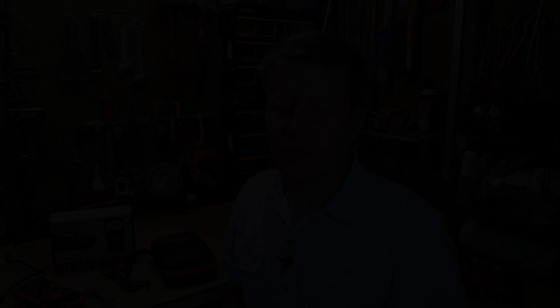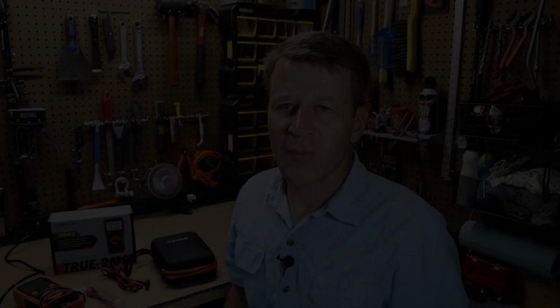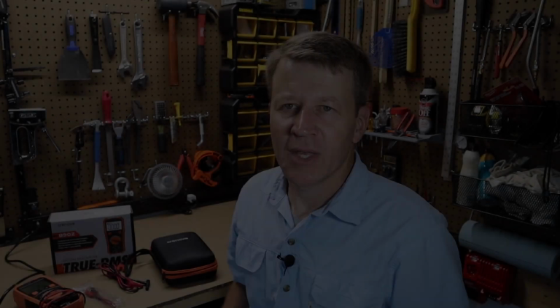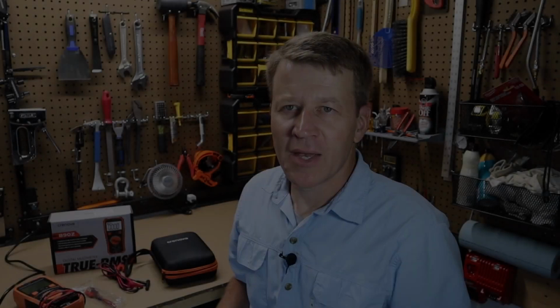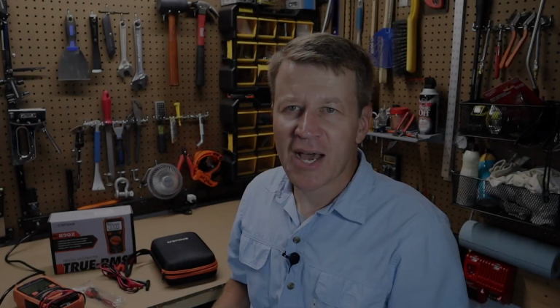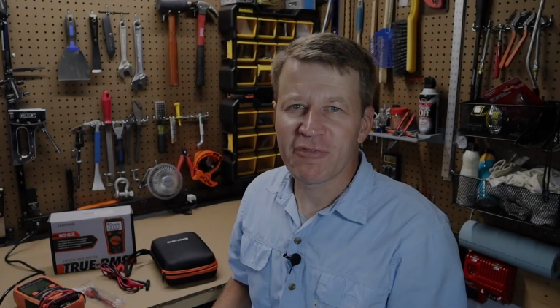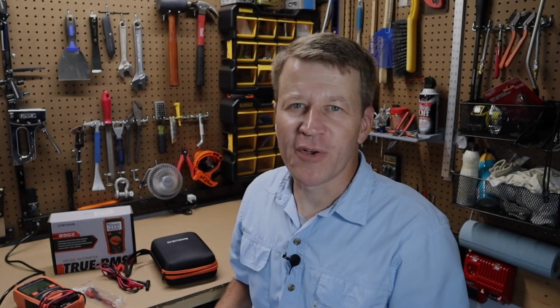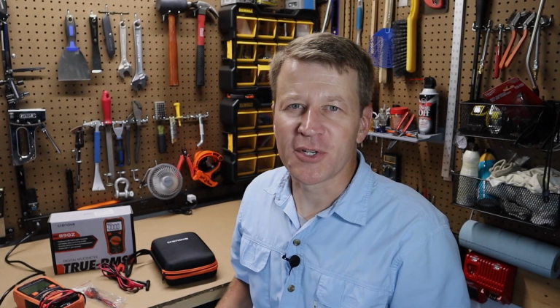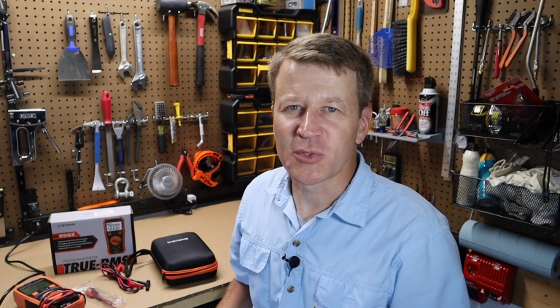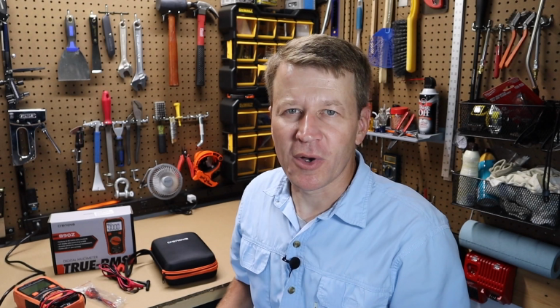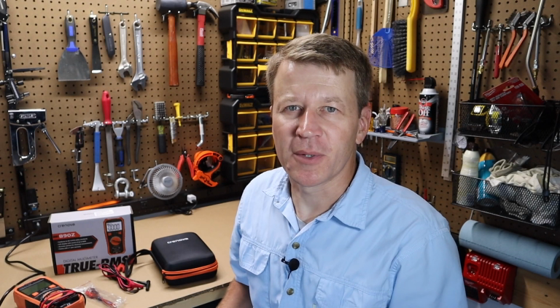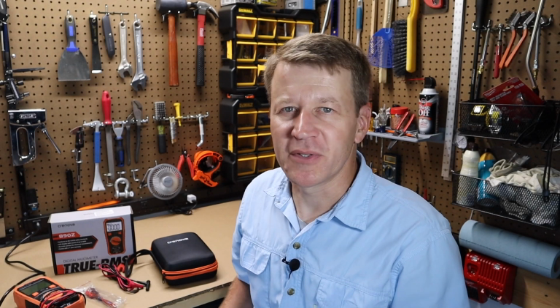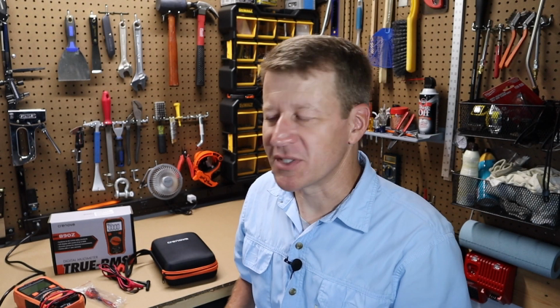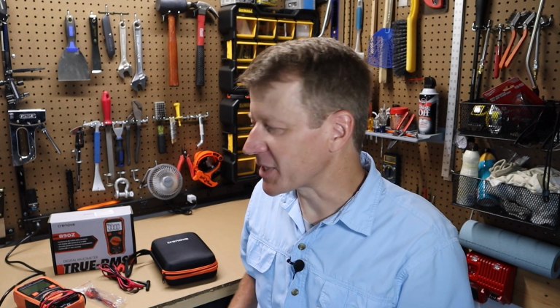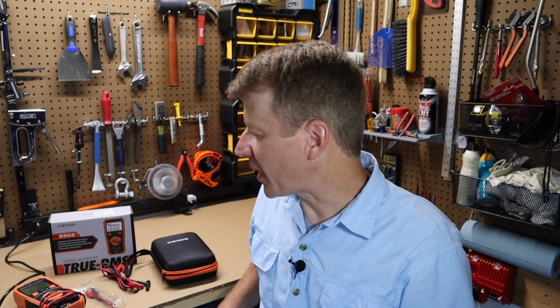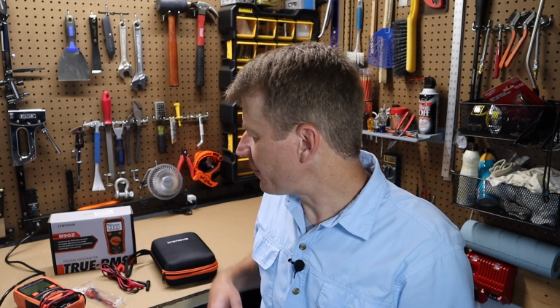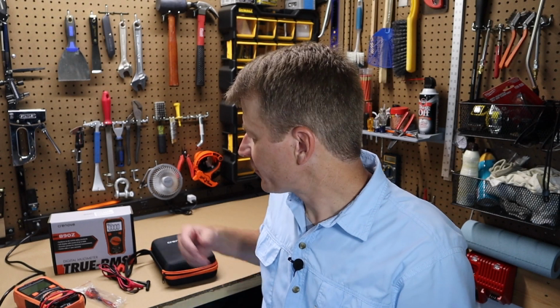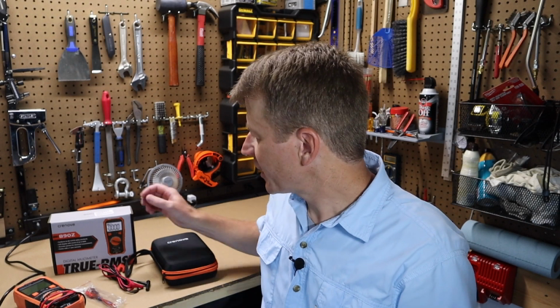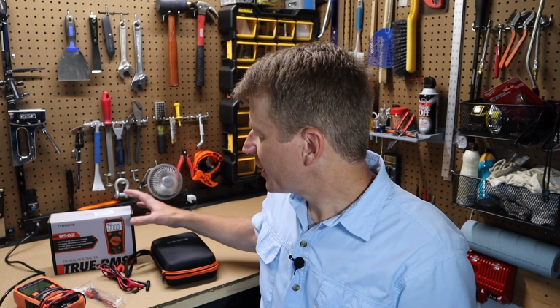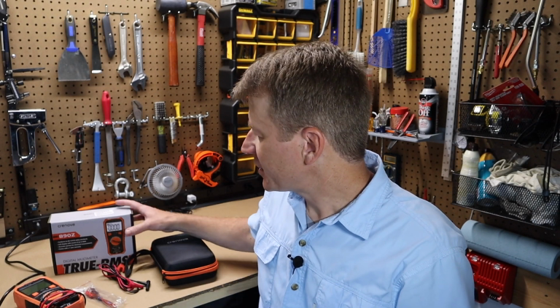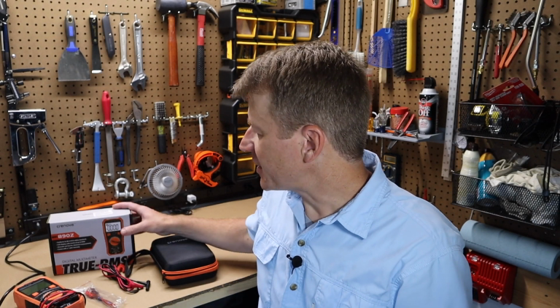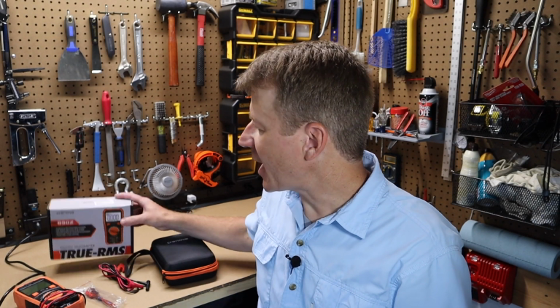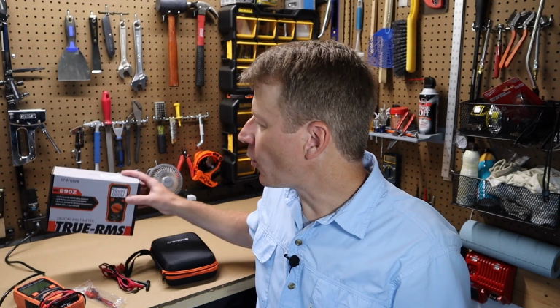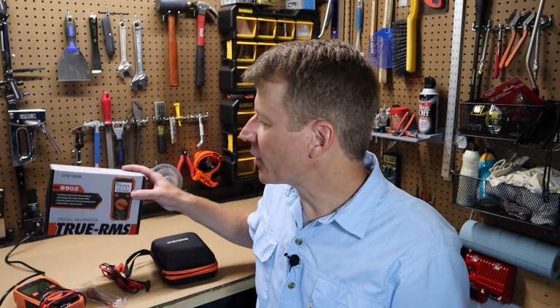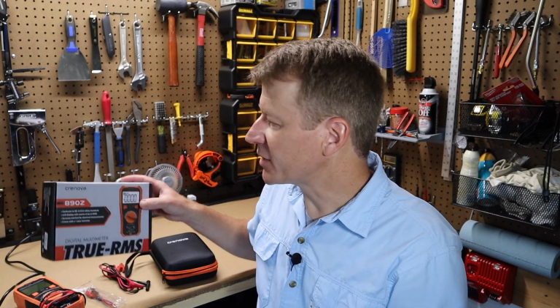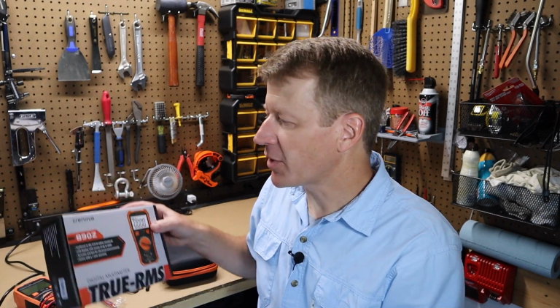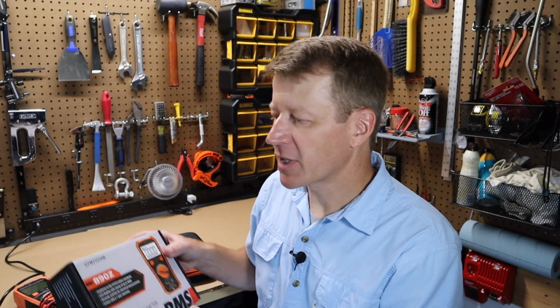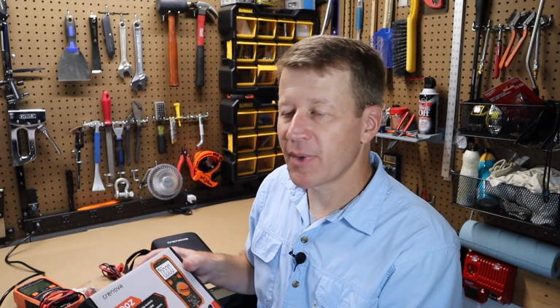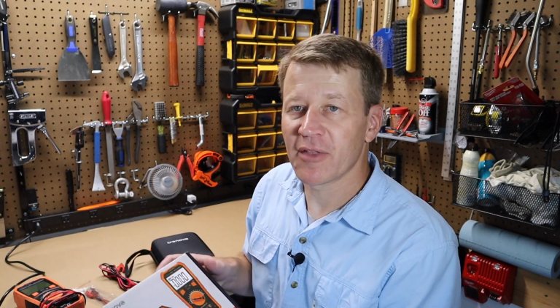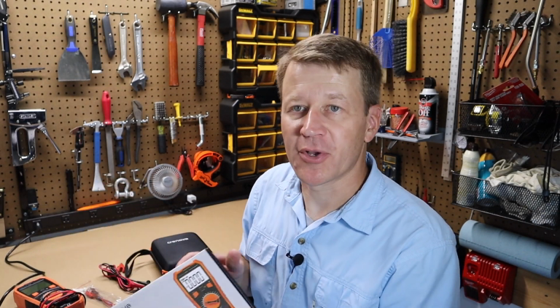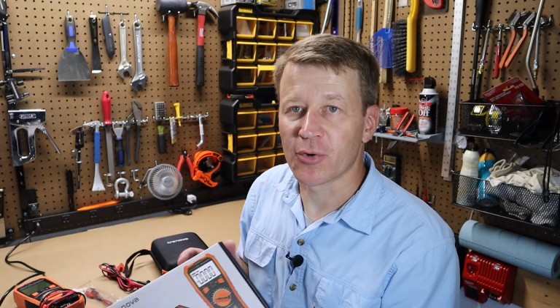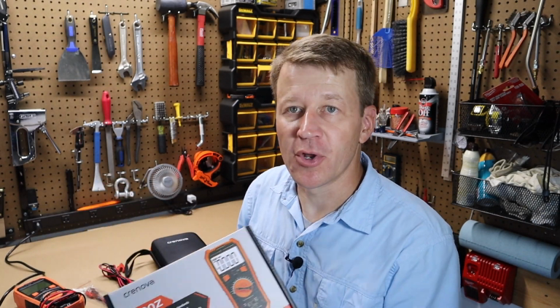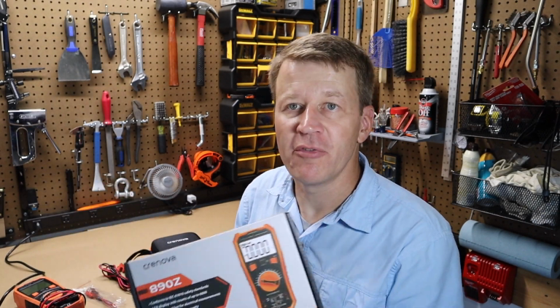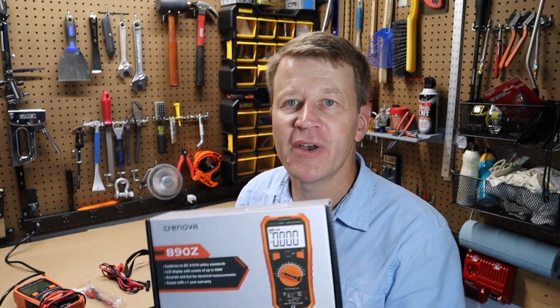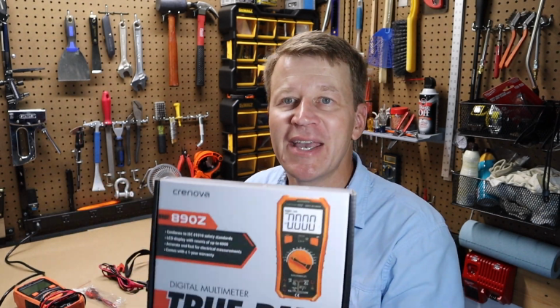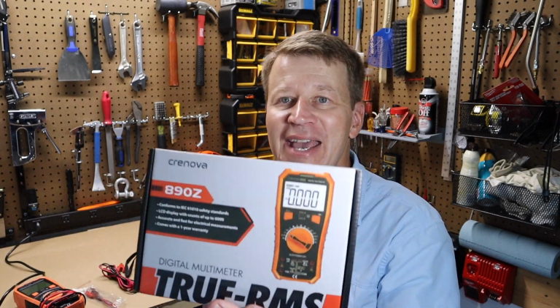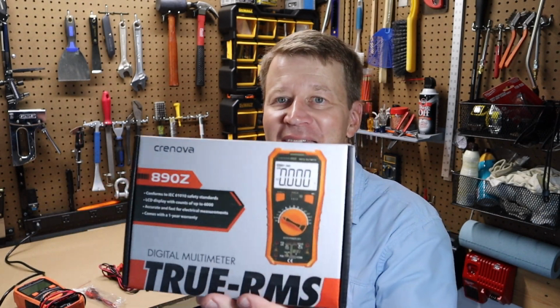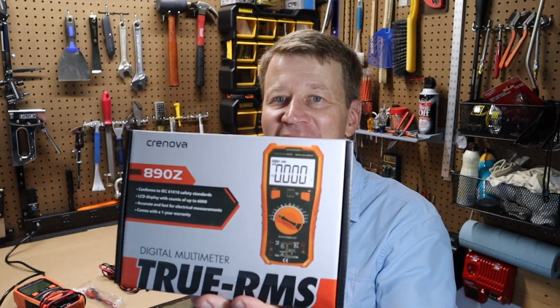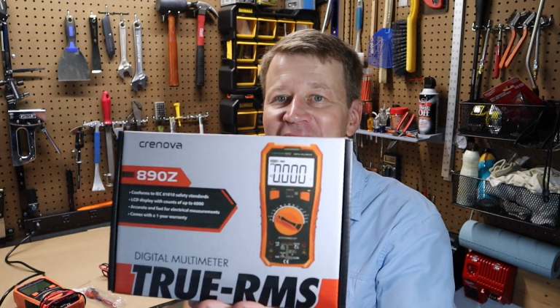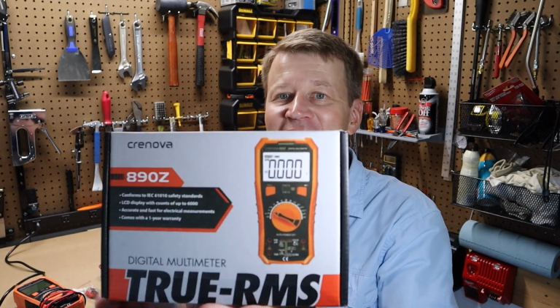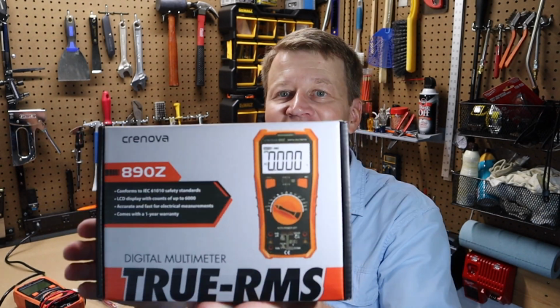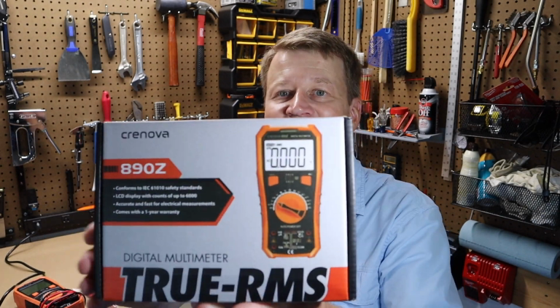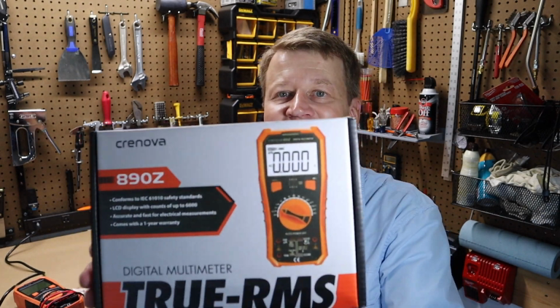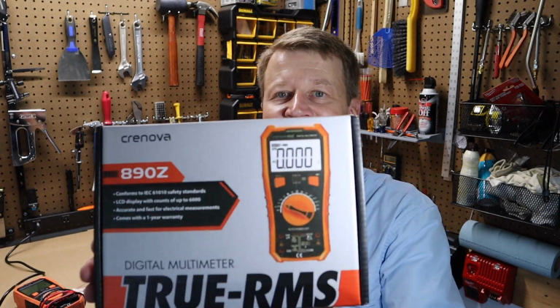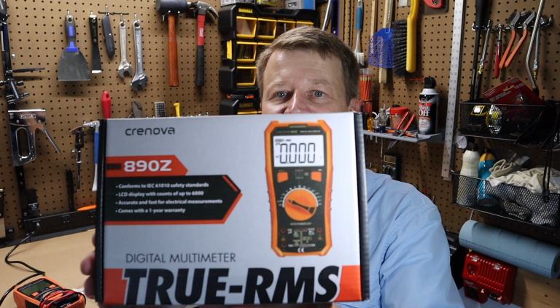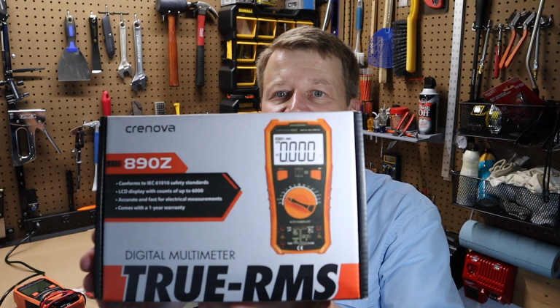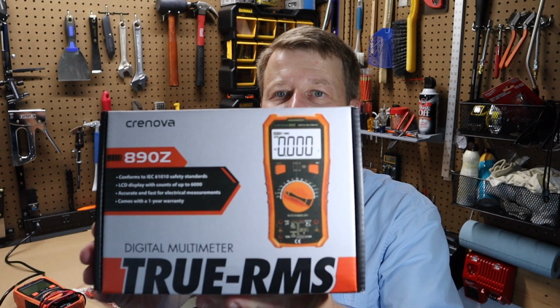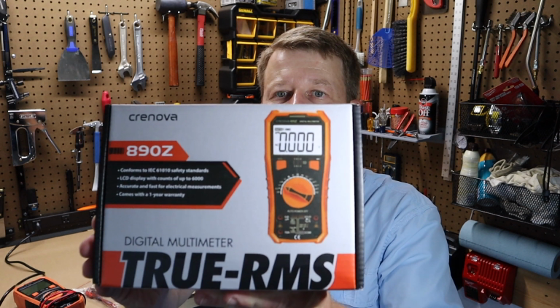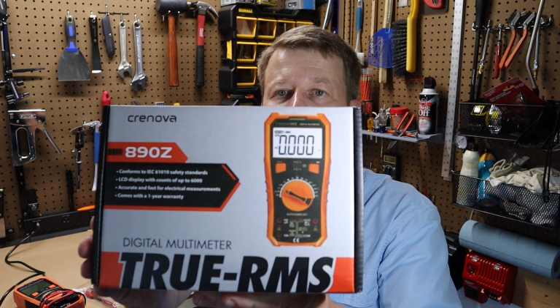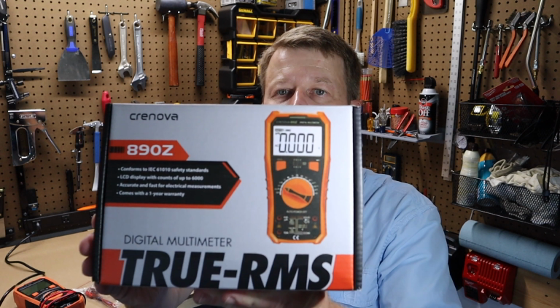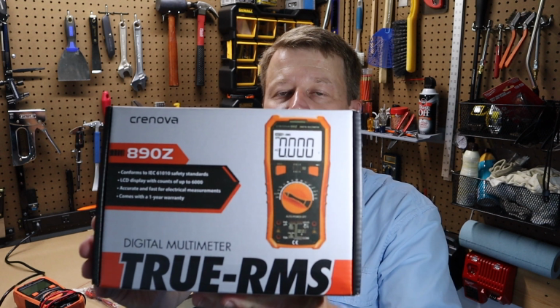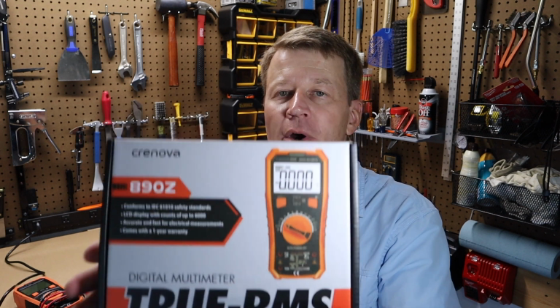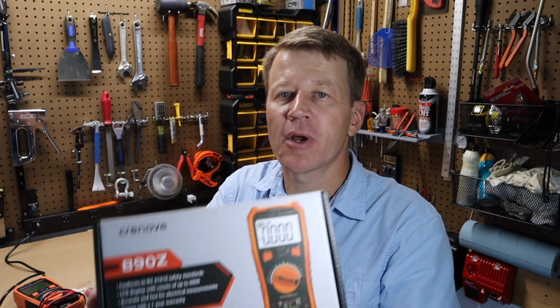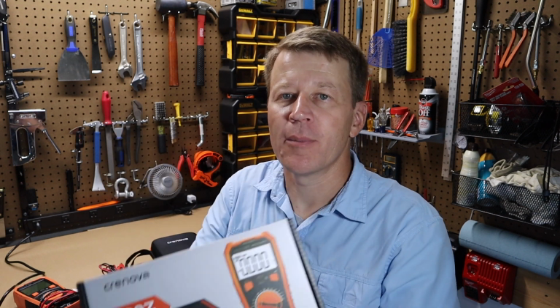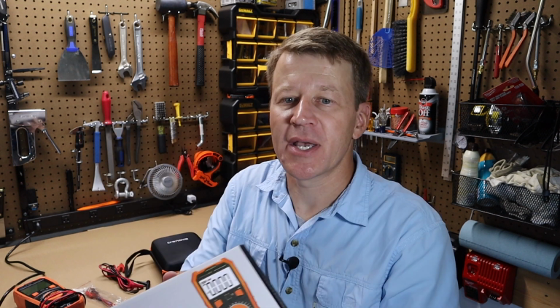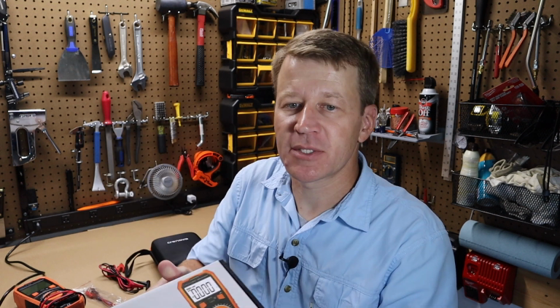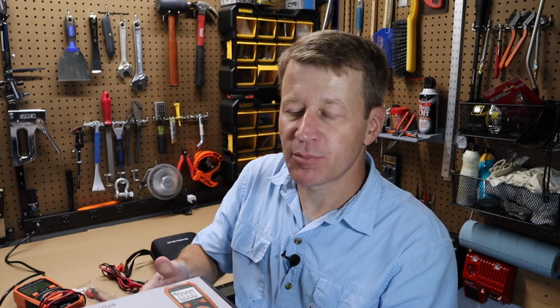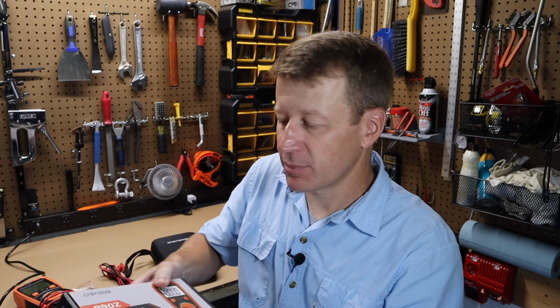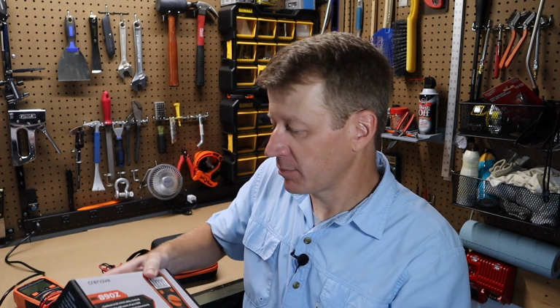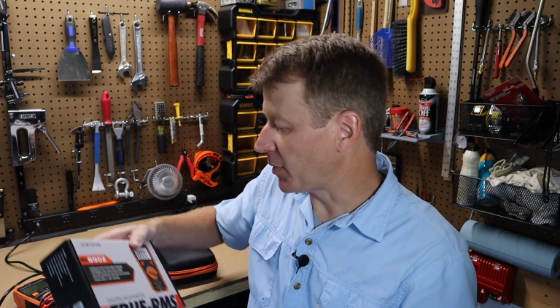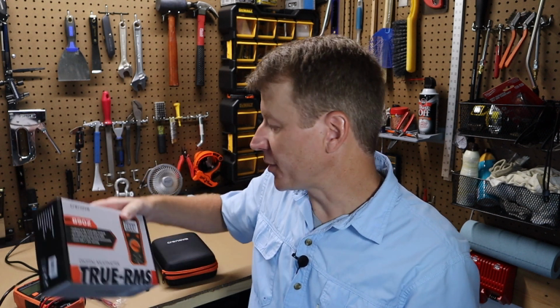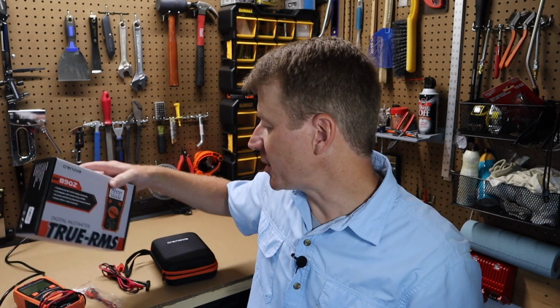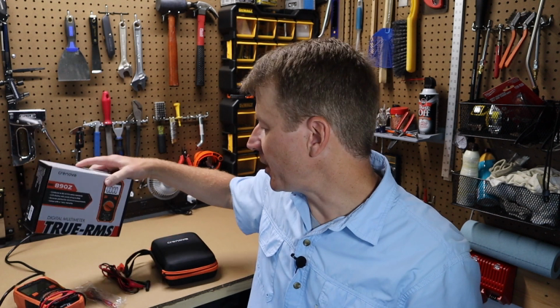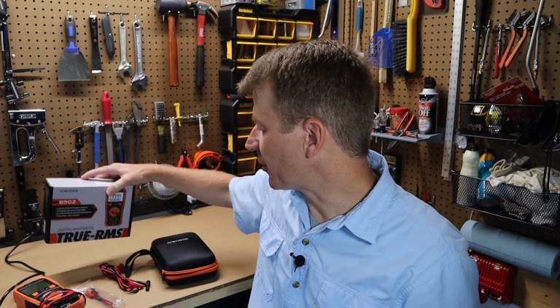Hi folks, welcome to the shop. Today I want to talk about the Cronova 890Z True RMS Multimeter.